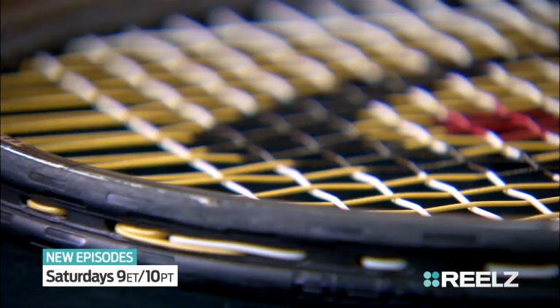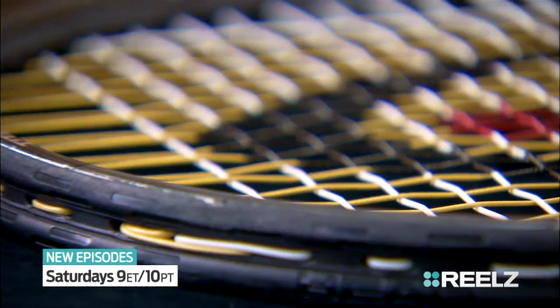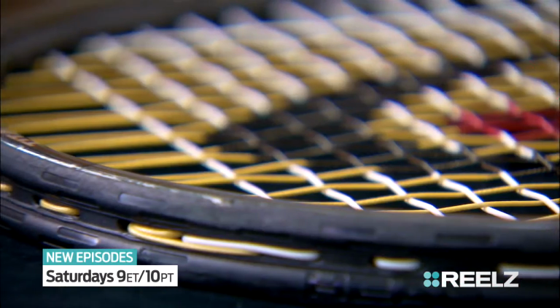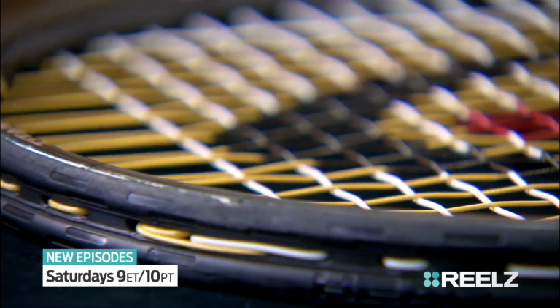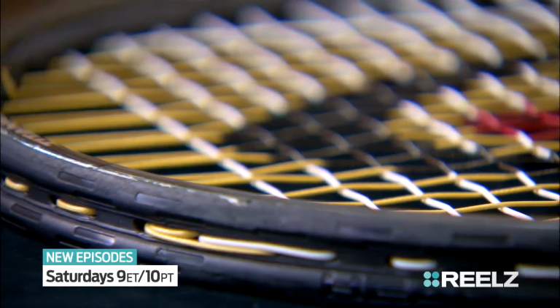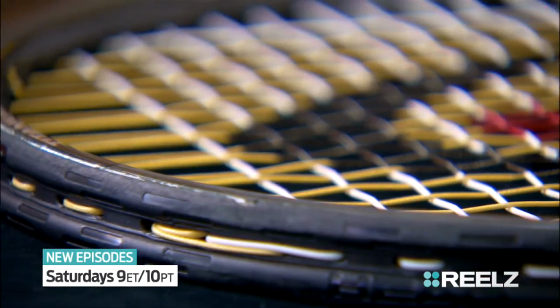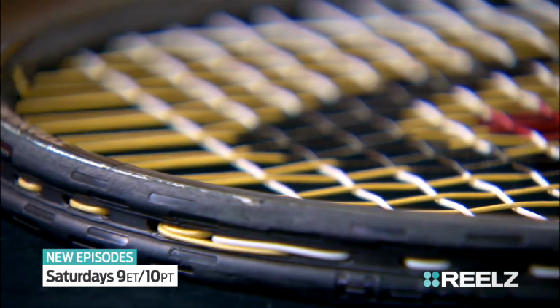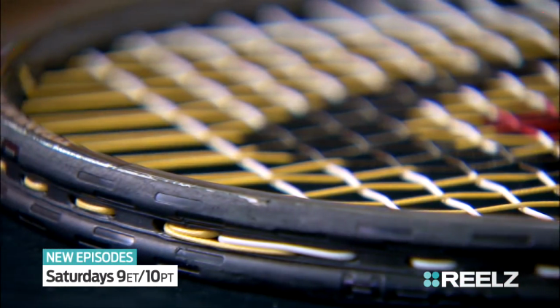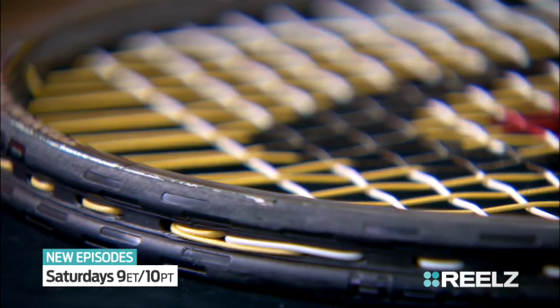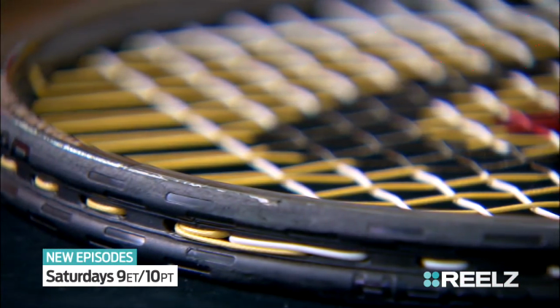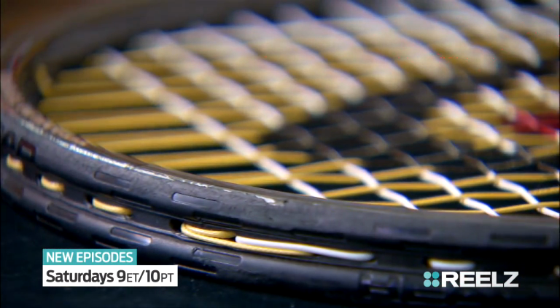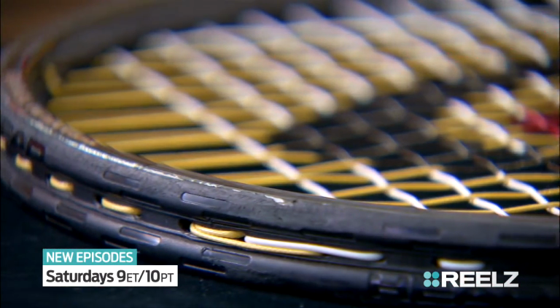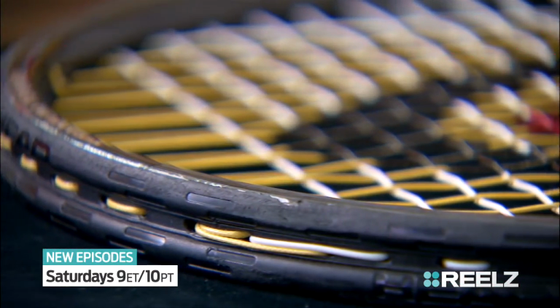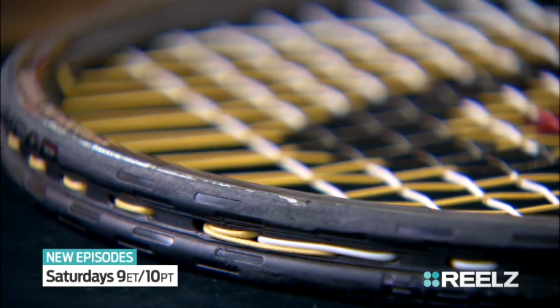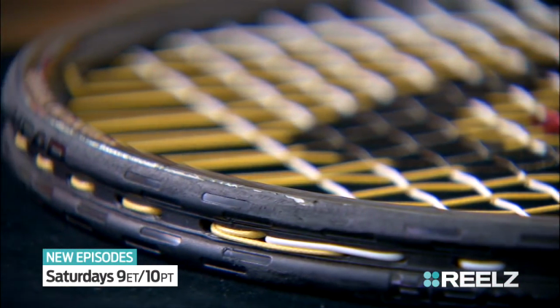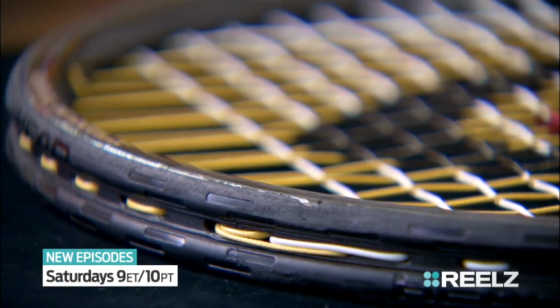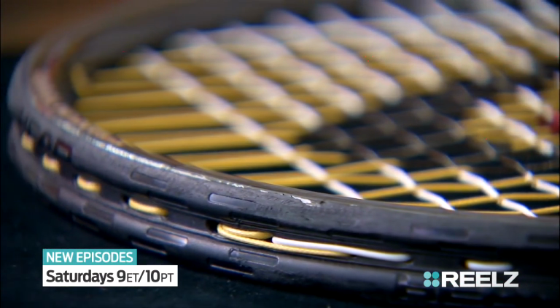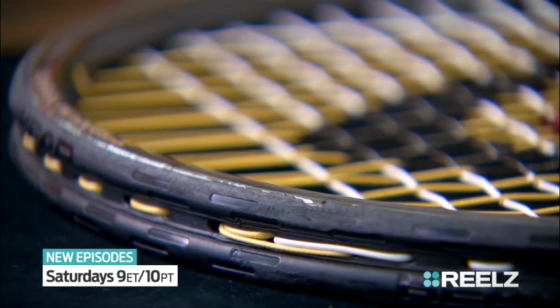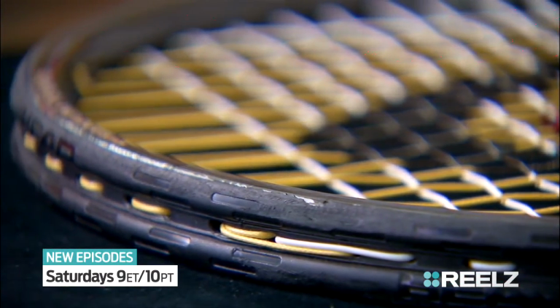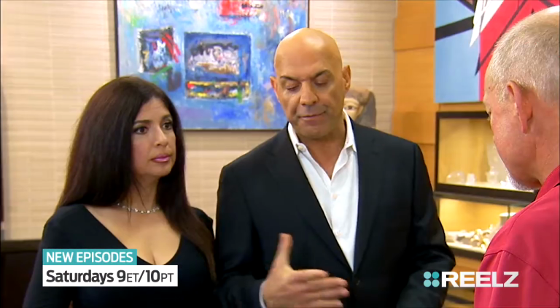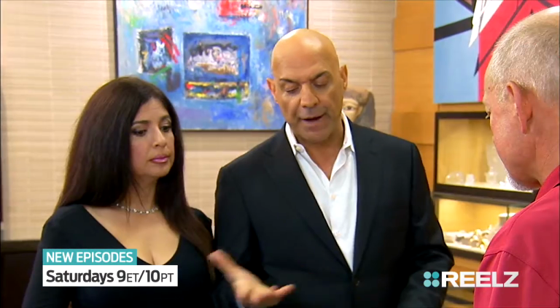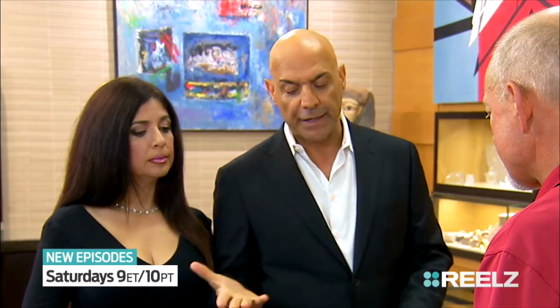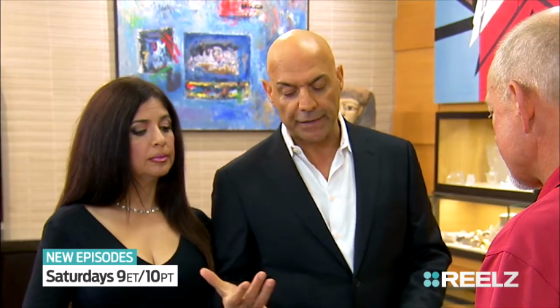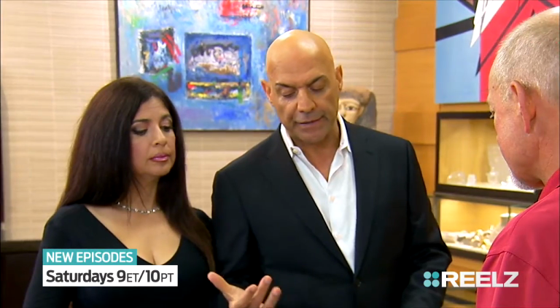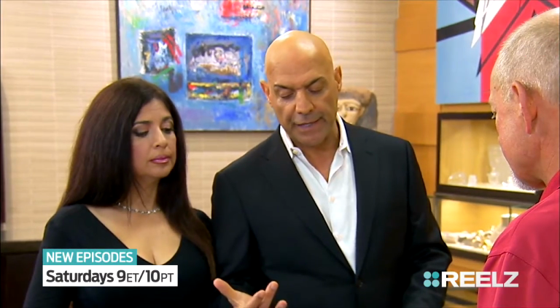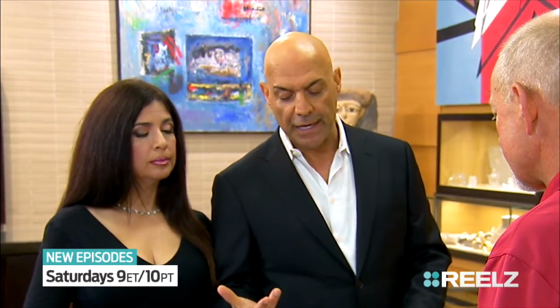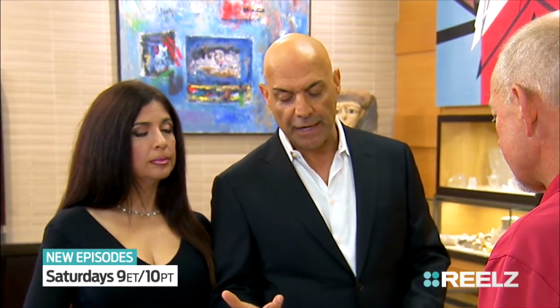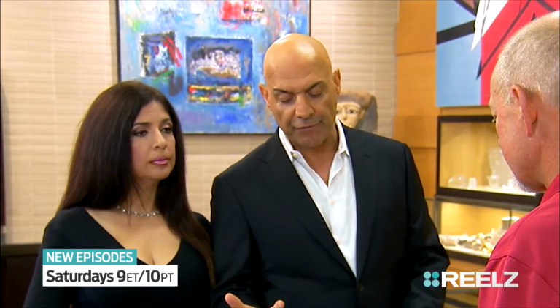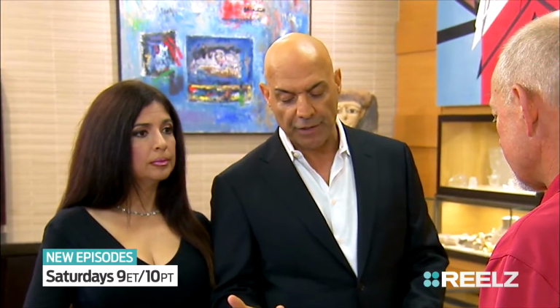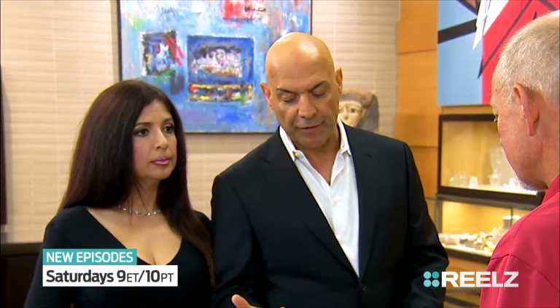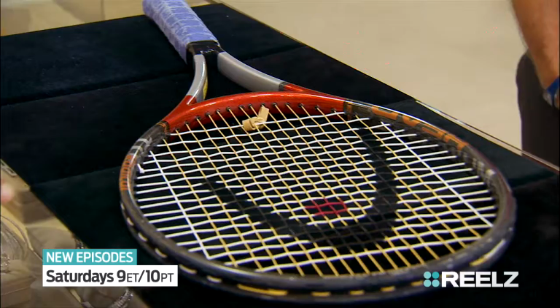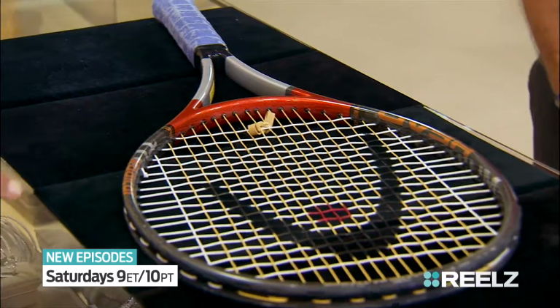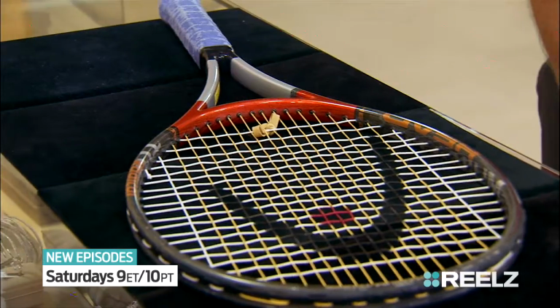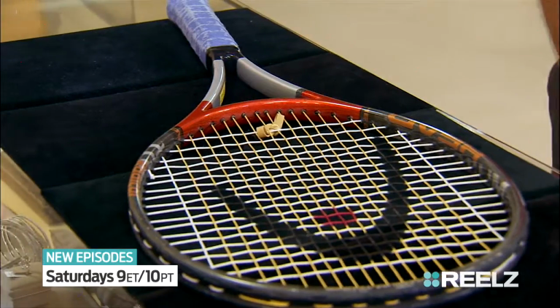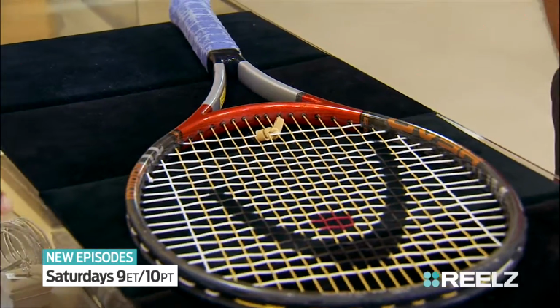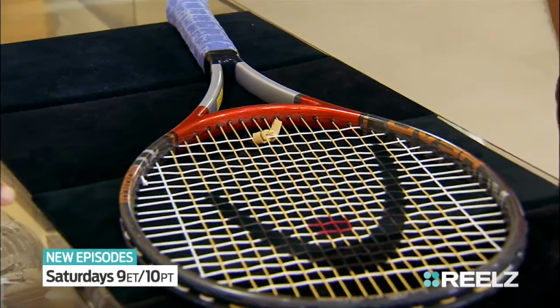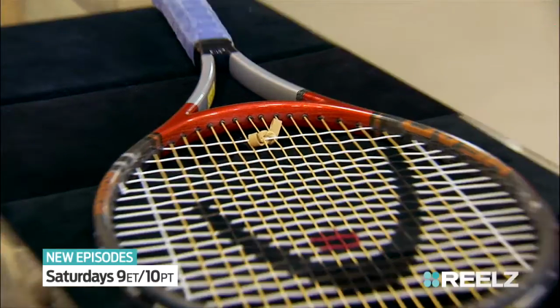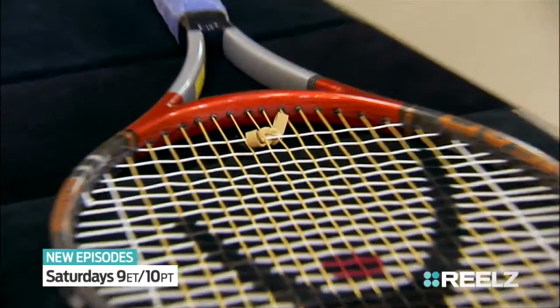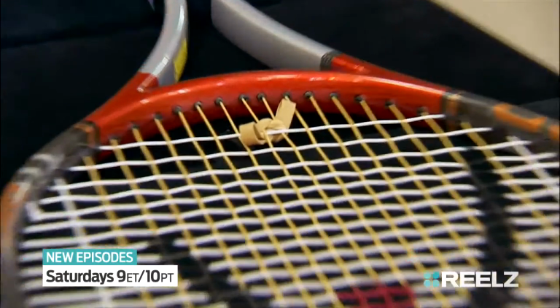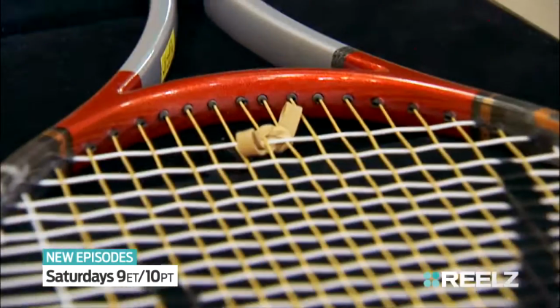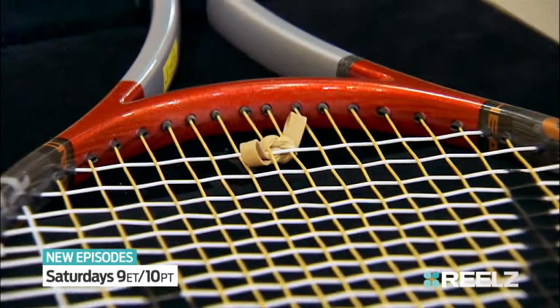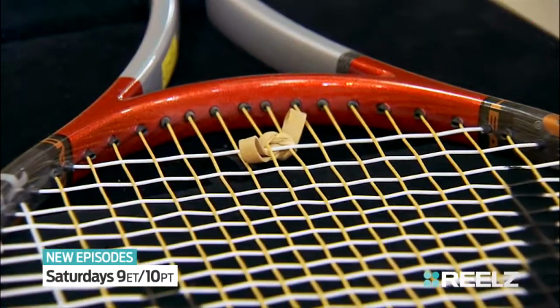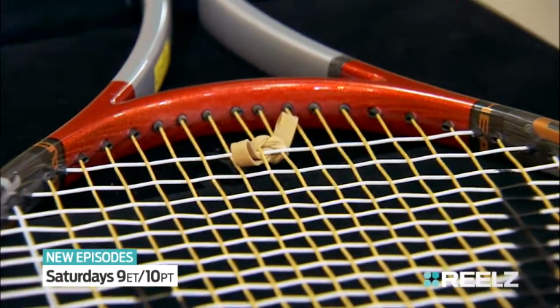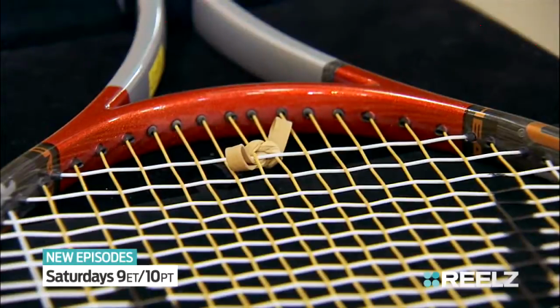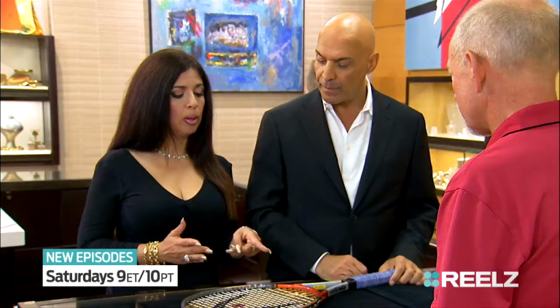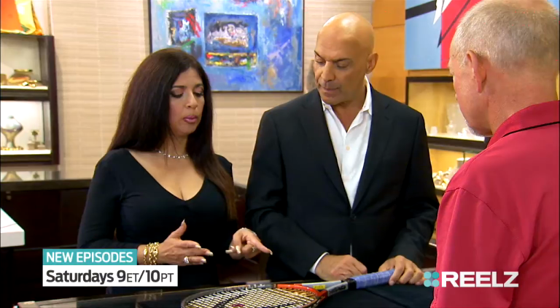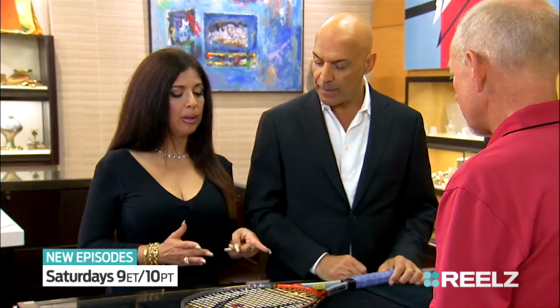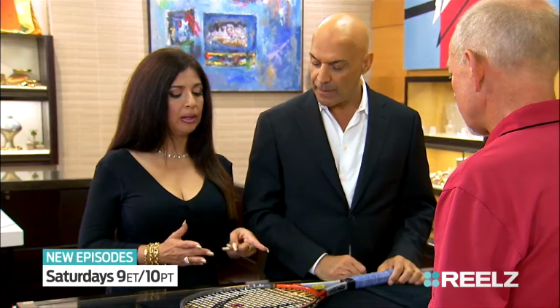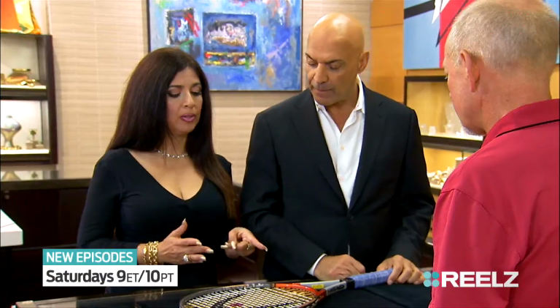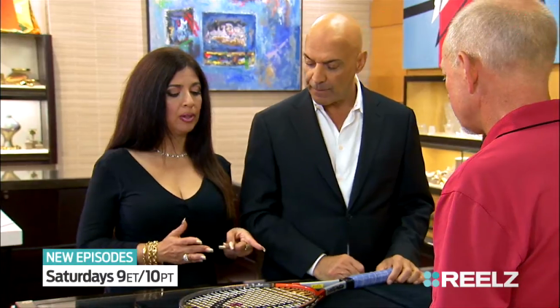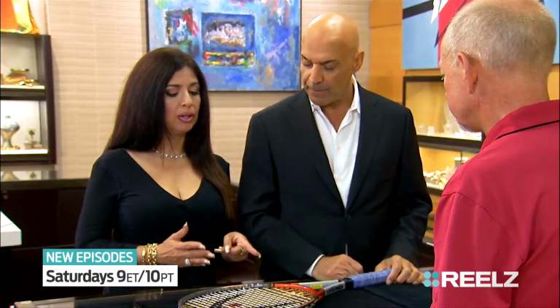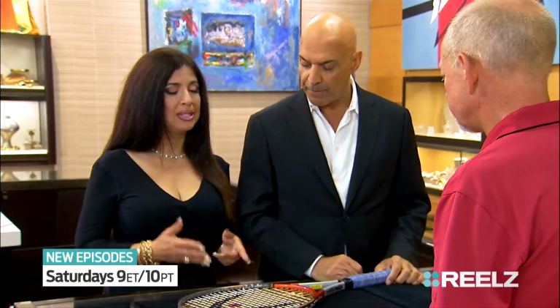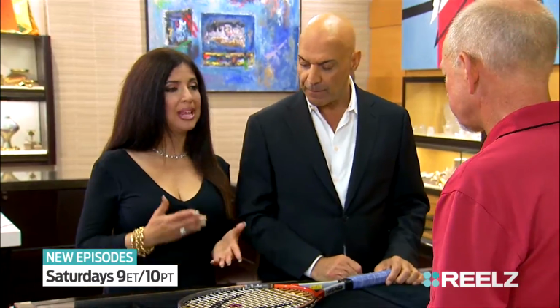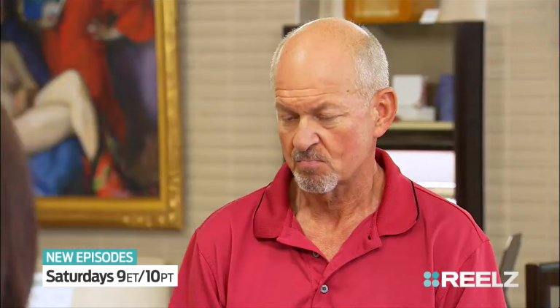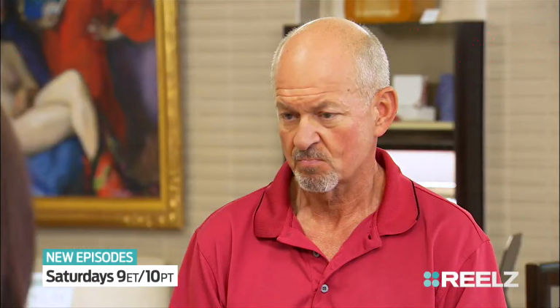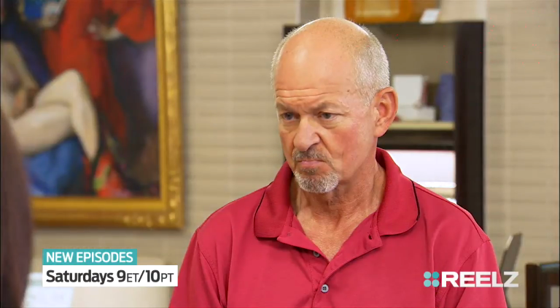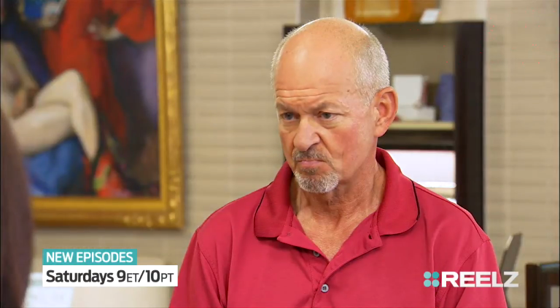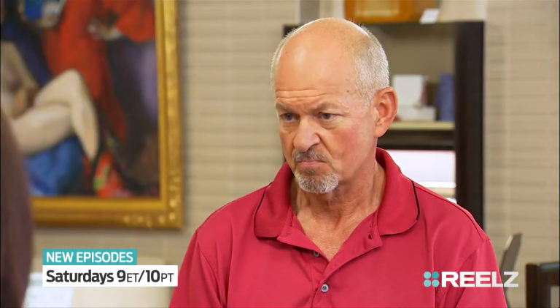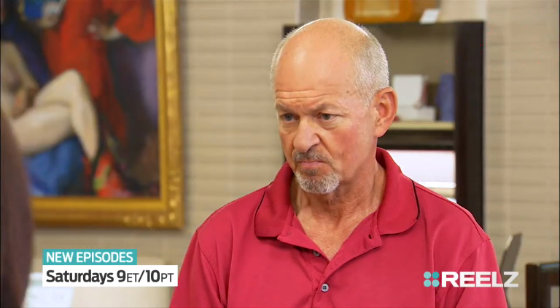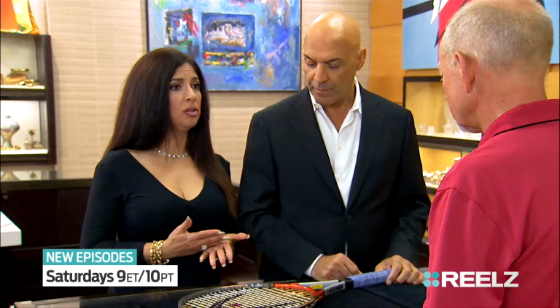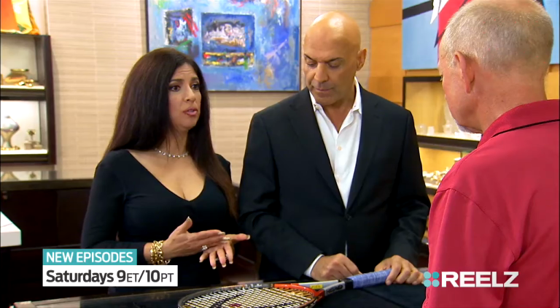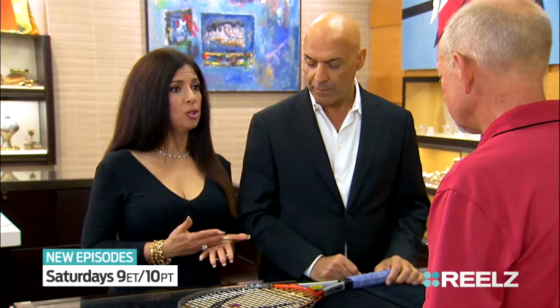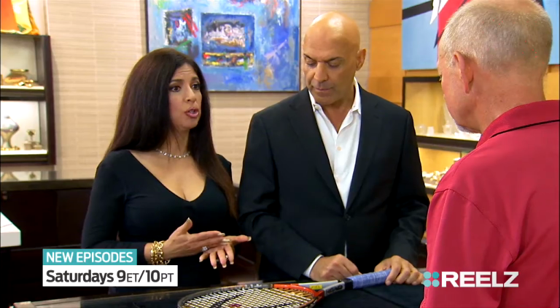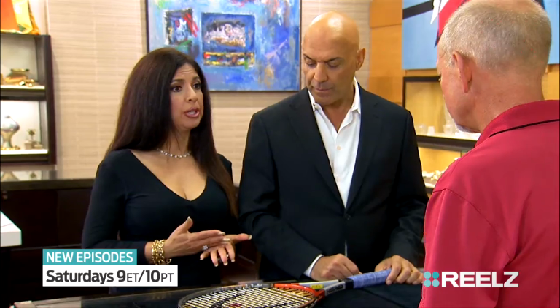It would make sense because he was sponsored by Head, and he was using a racket like this in 1999. We know with Agassi, every racket you have, you have an elastic band. You put the rubber band on there to dampen the vibration of the strings.